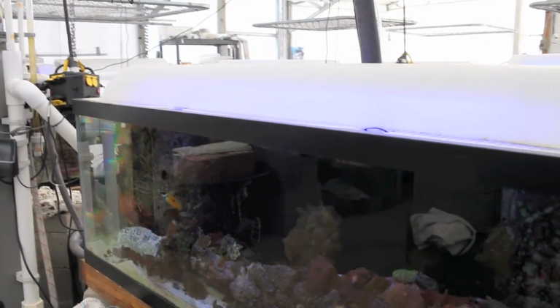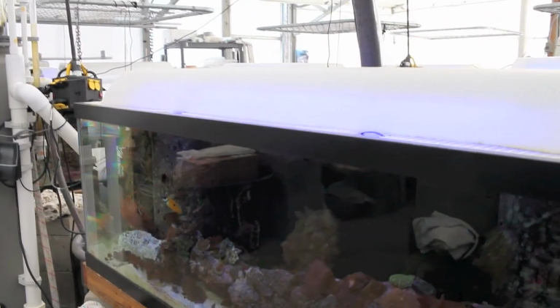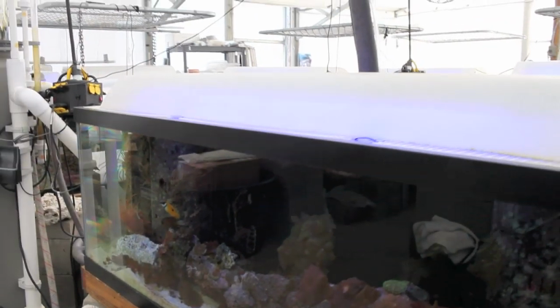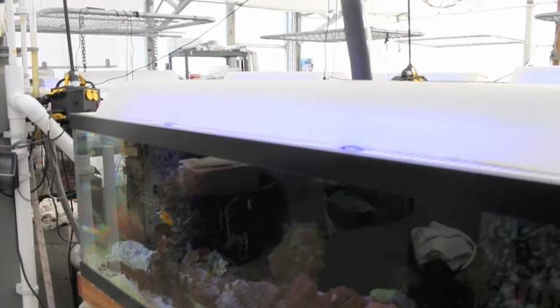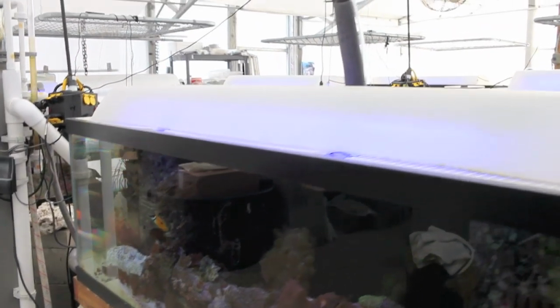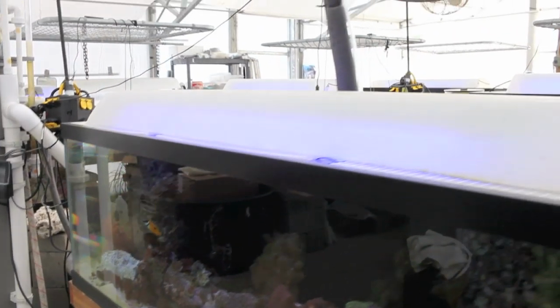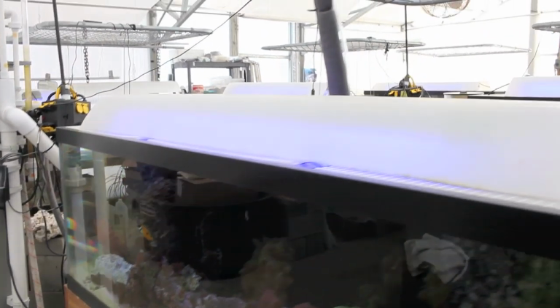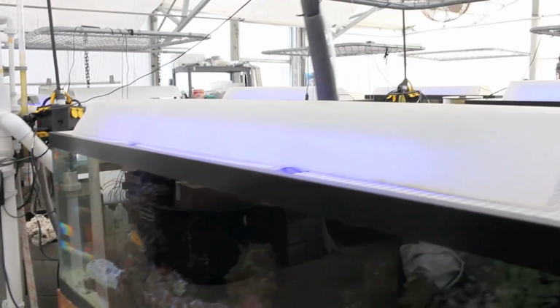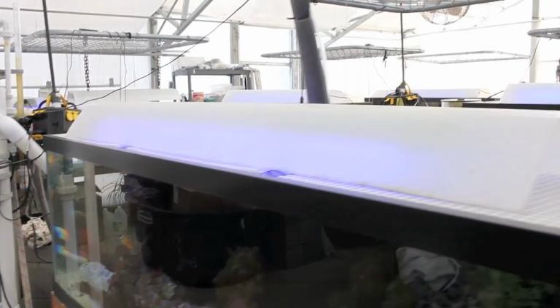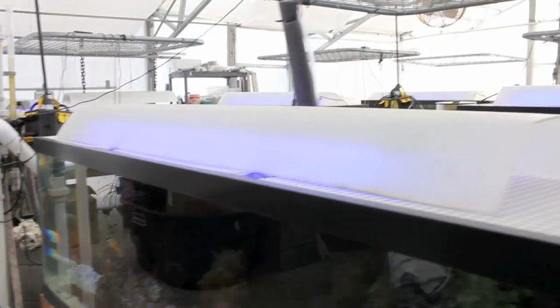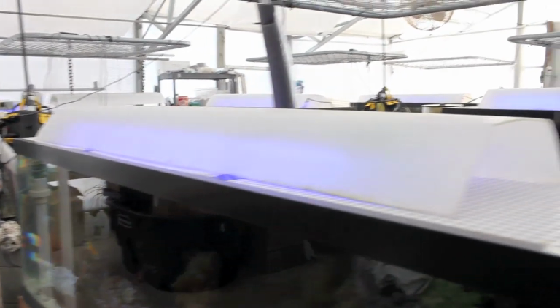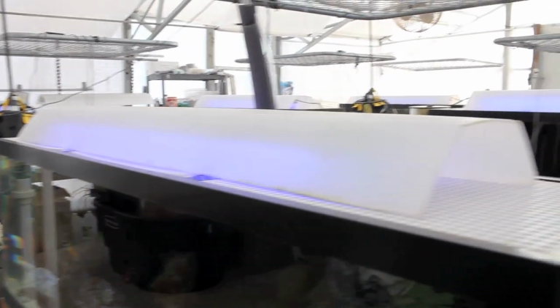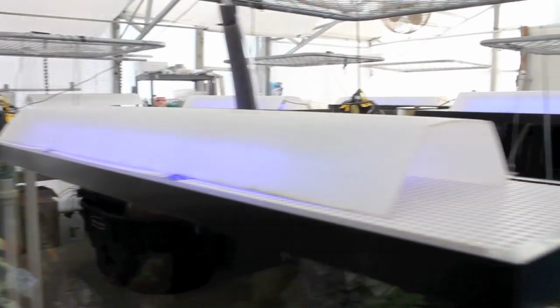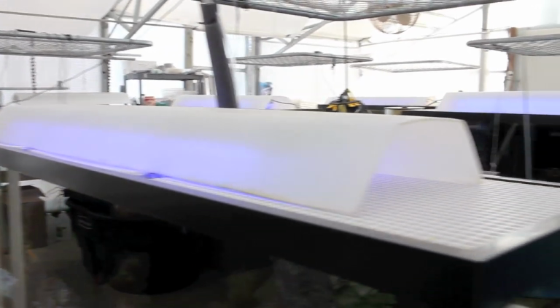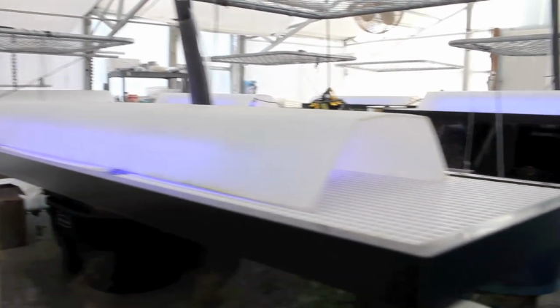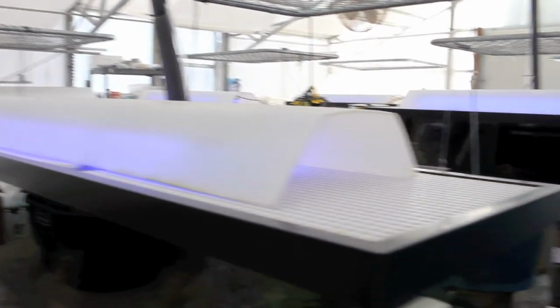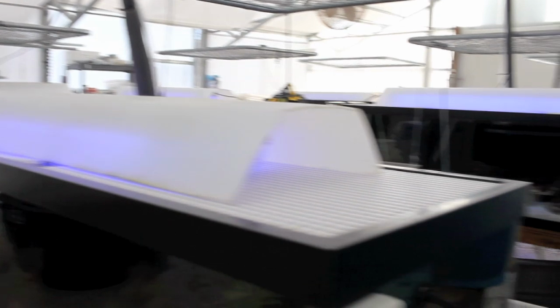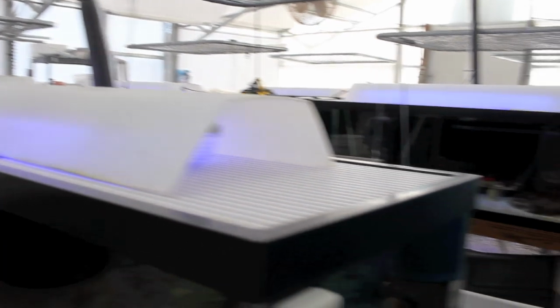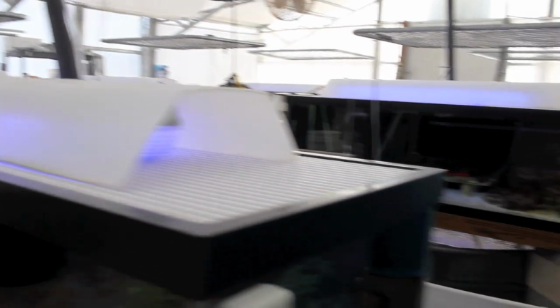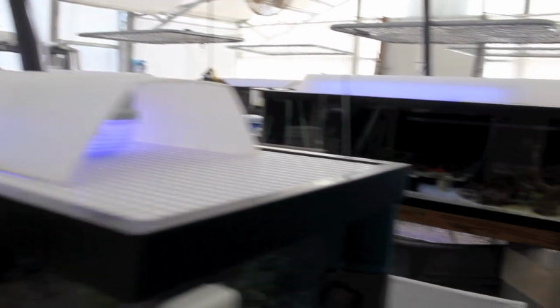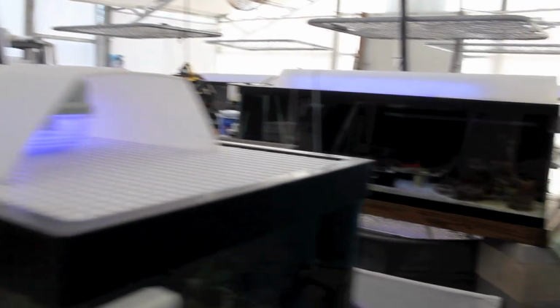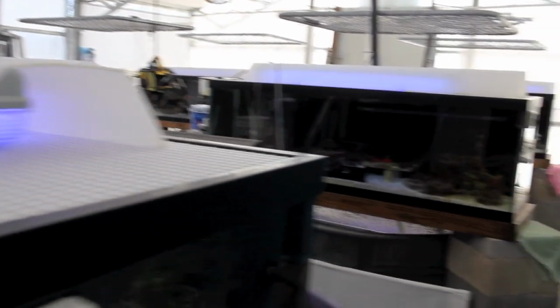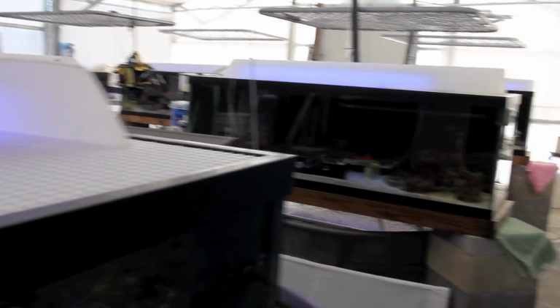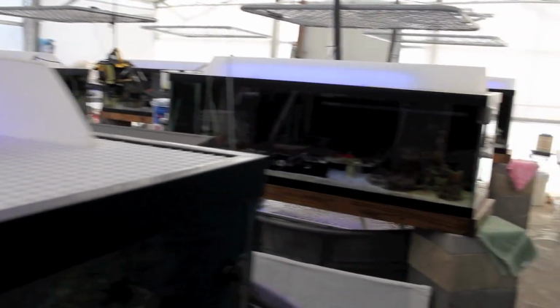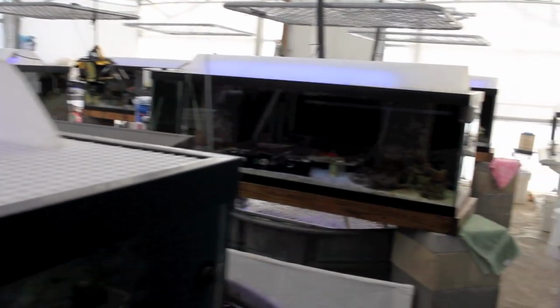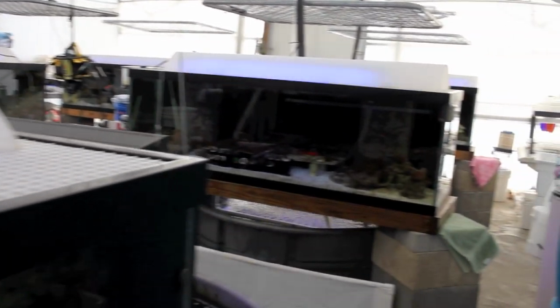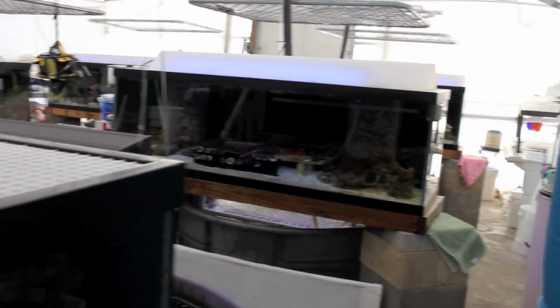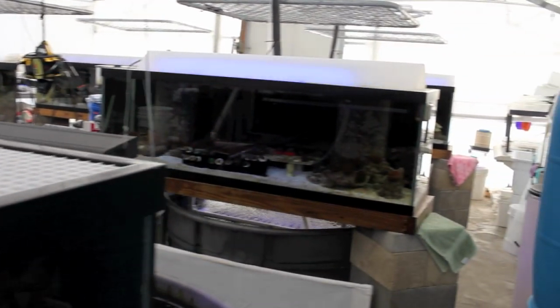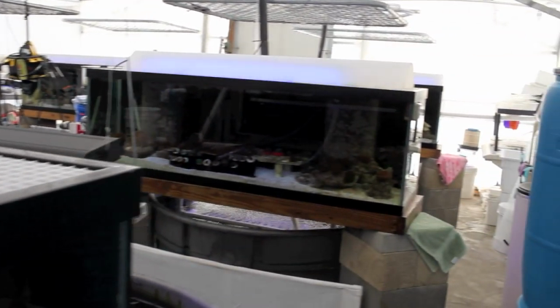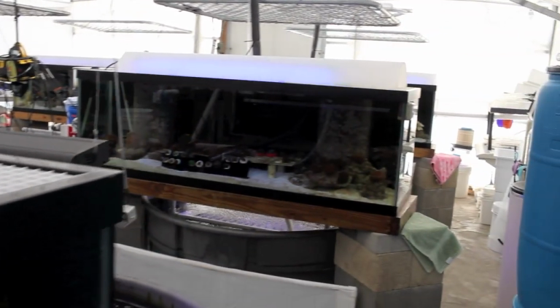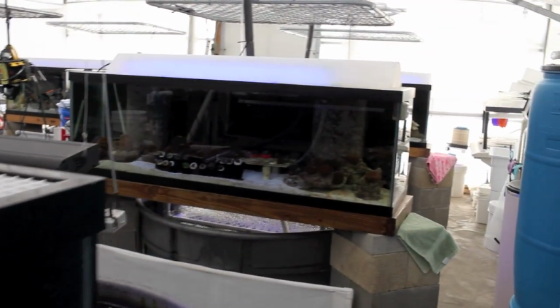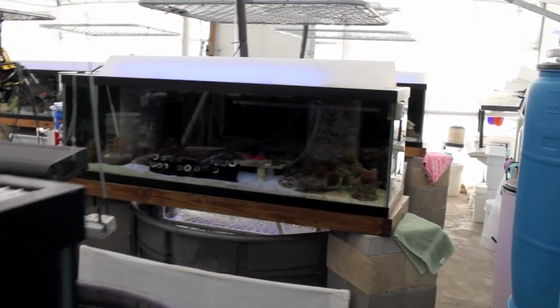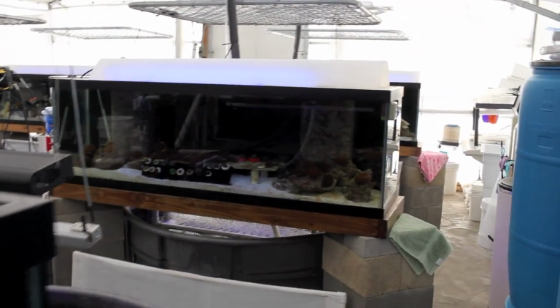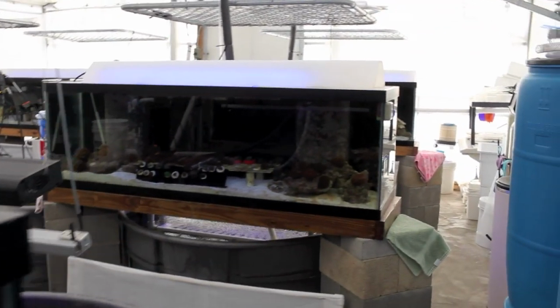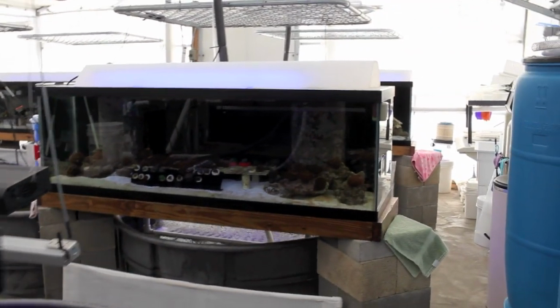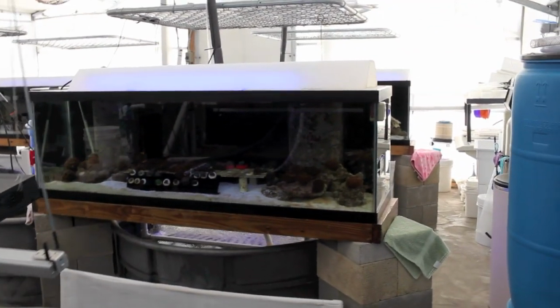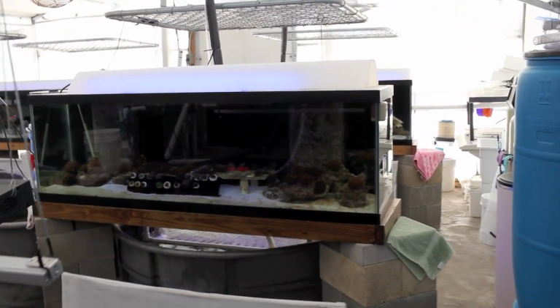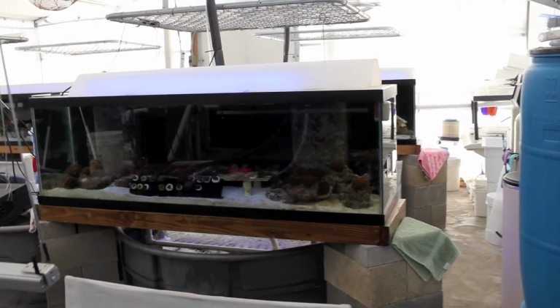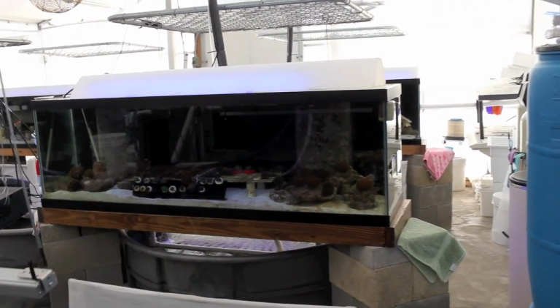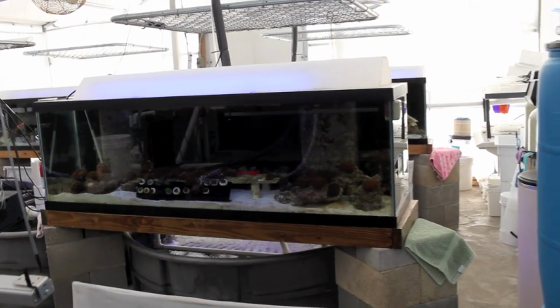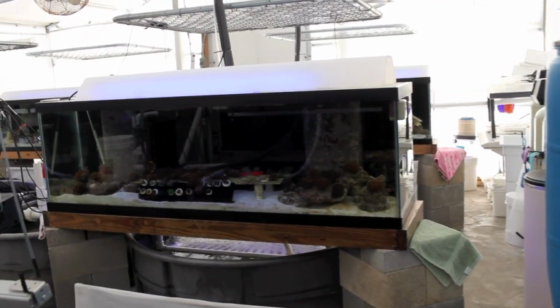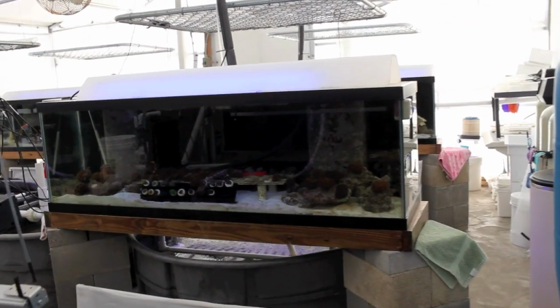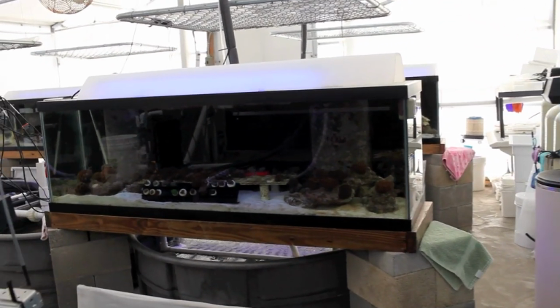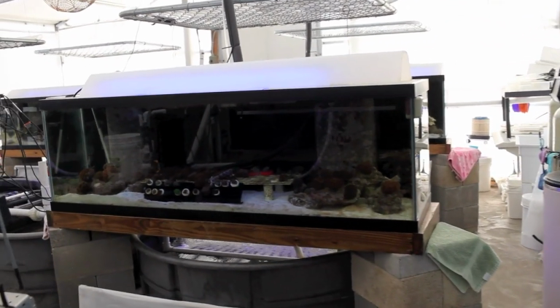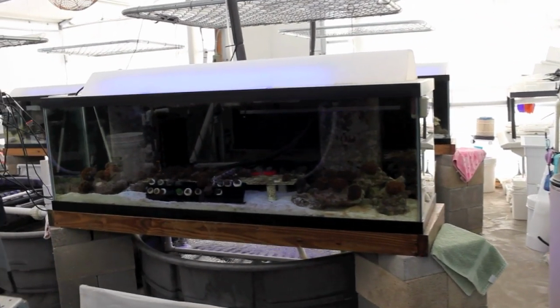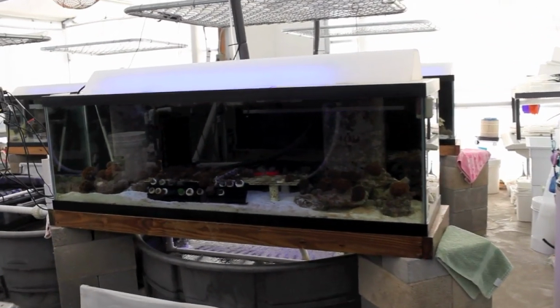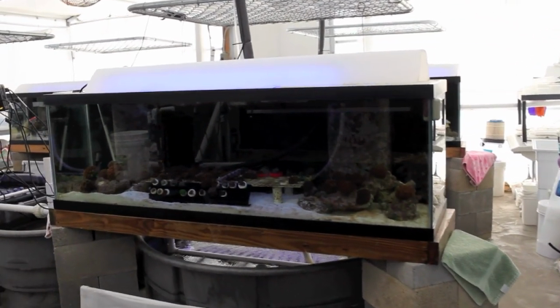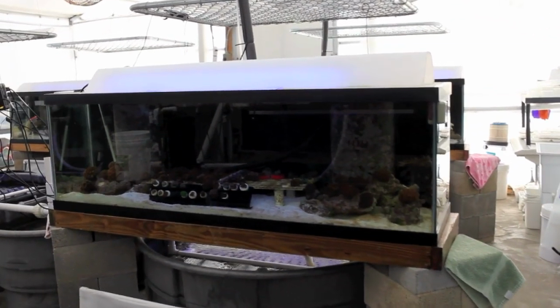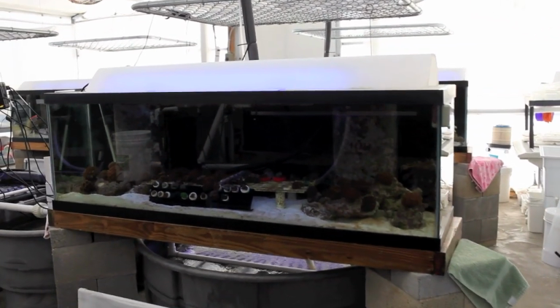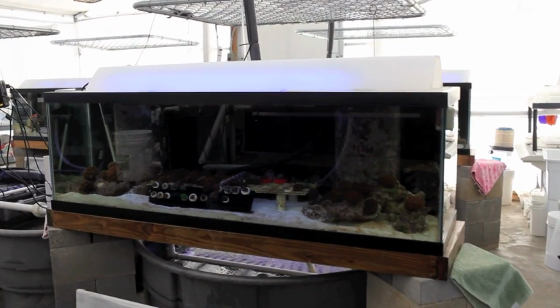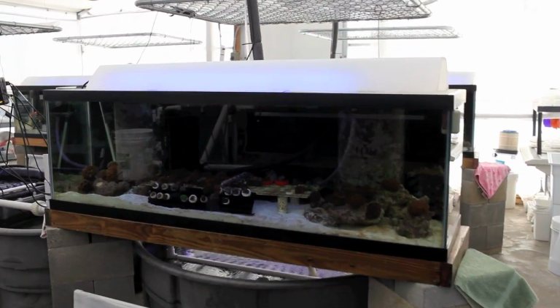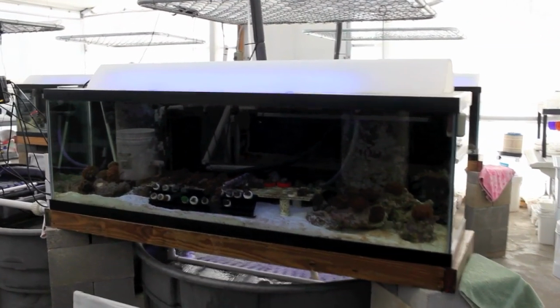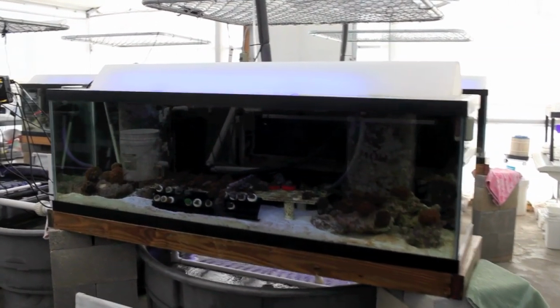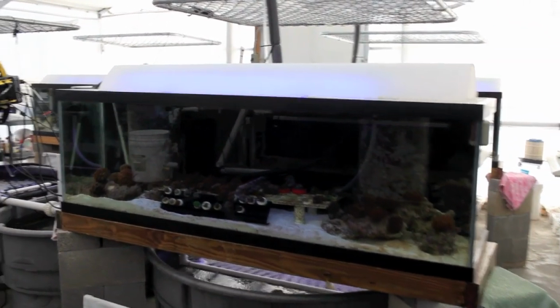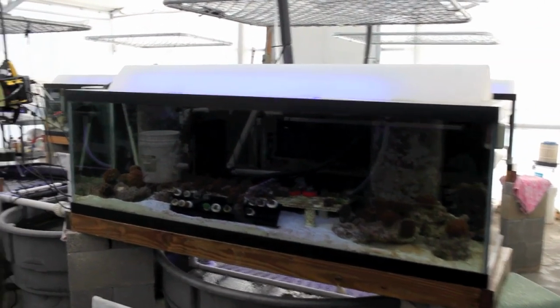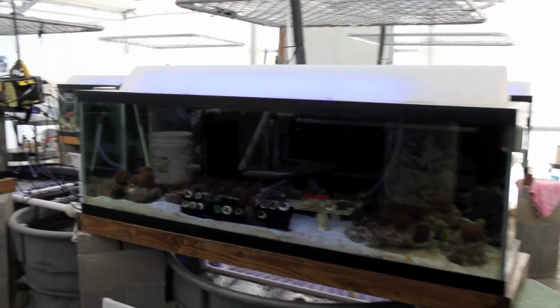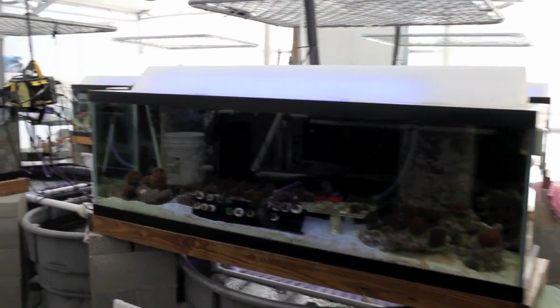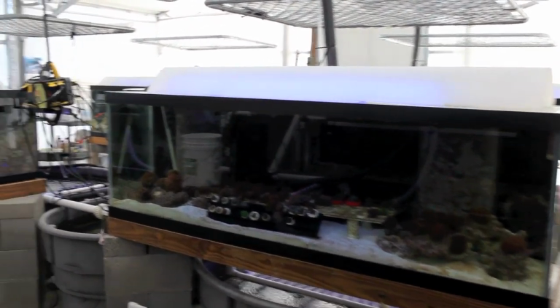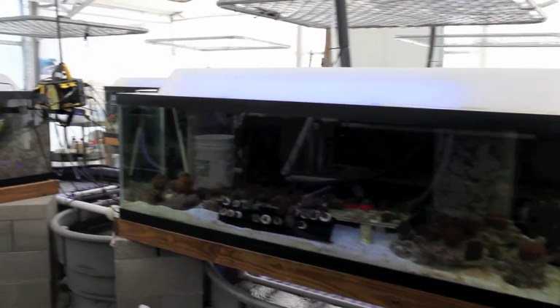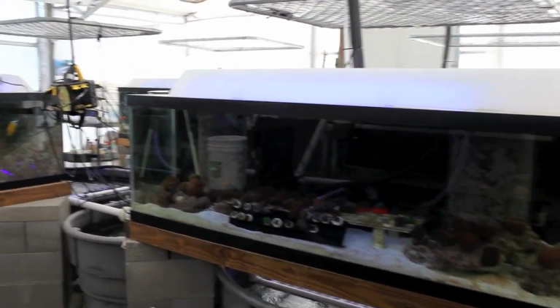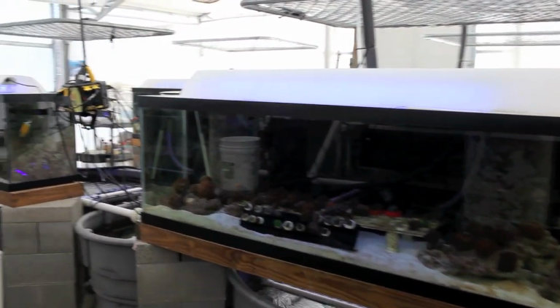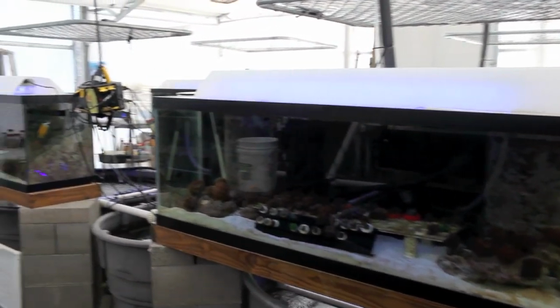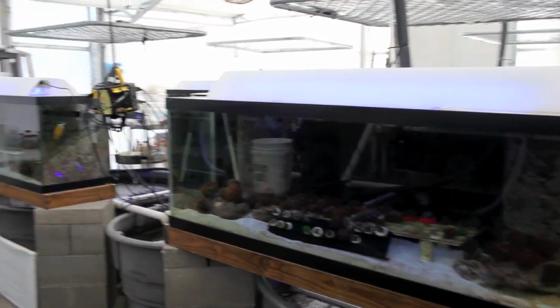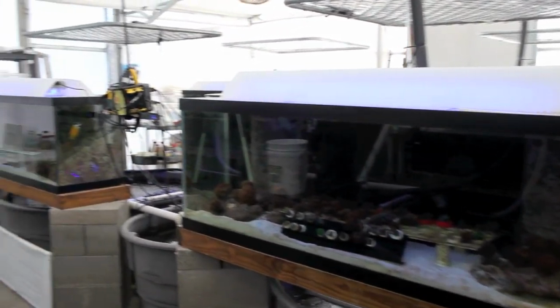The lights that you can see are for our viewing pleasure more than anything else. We use sunlight to provide the bulk of our lighting needs.